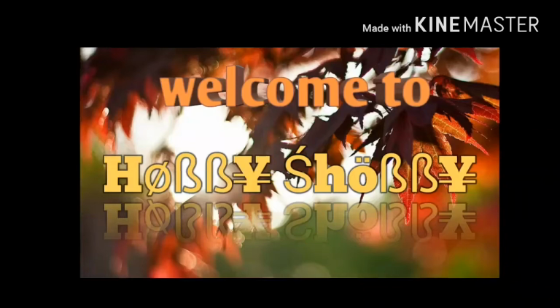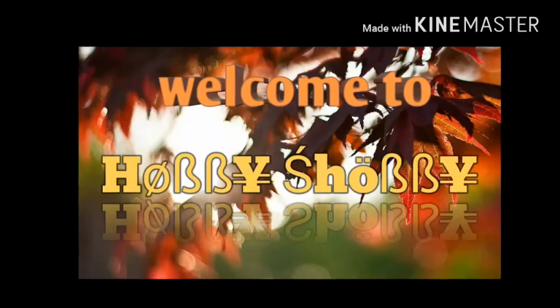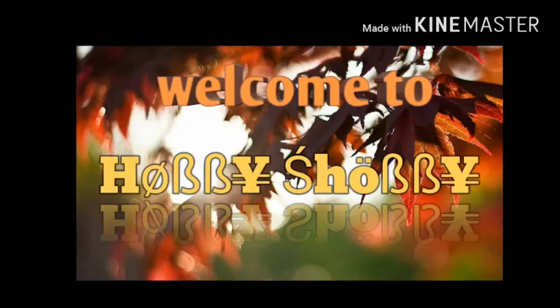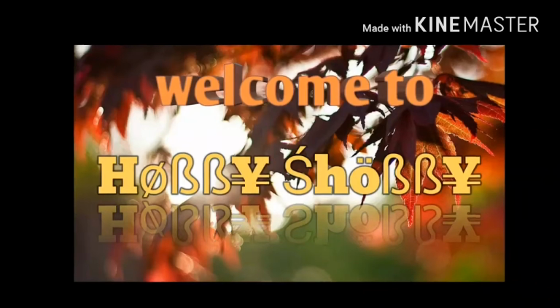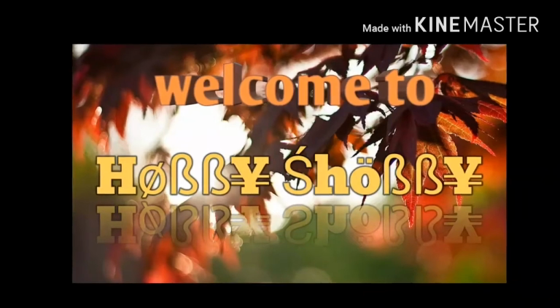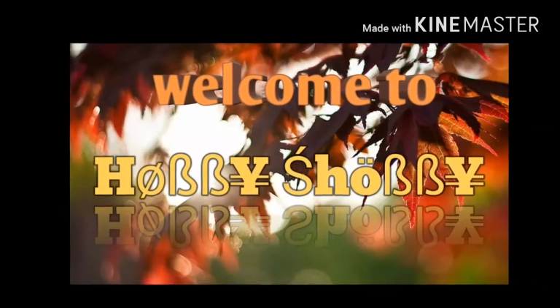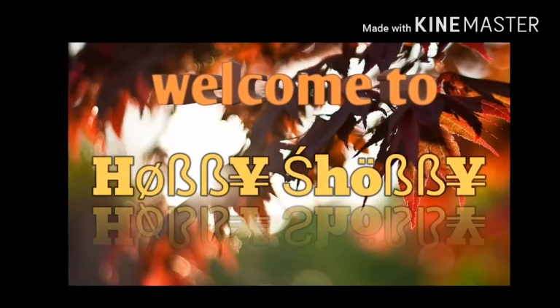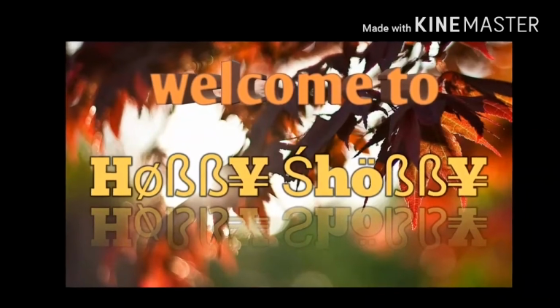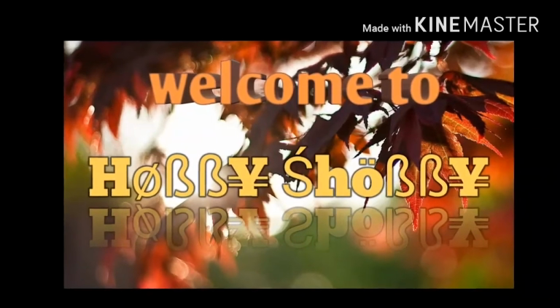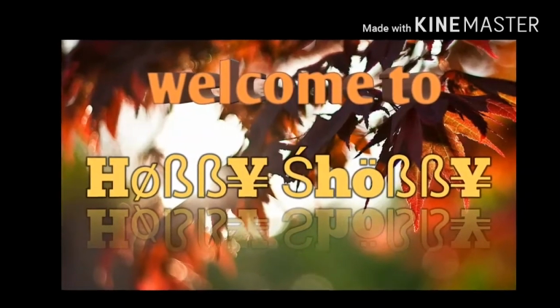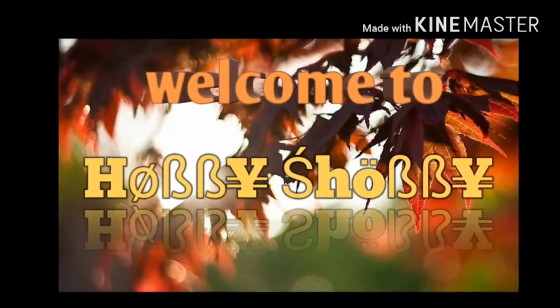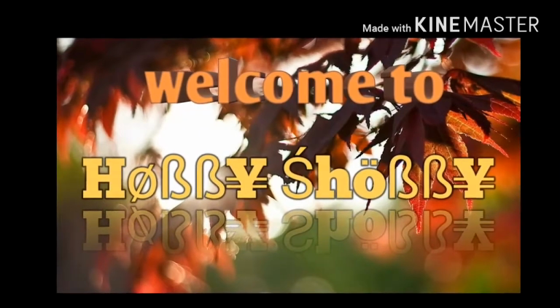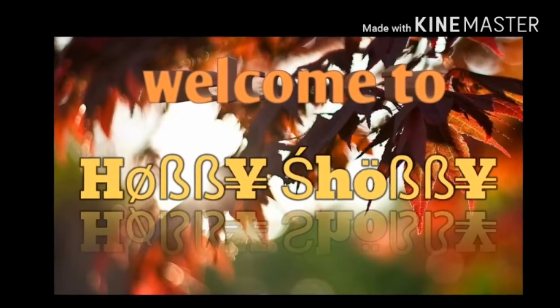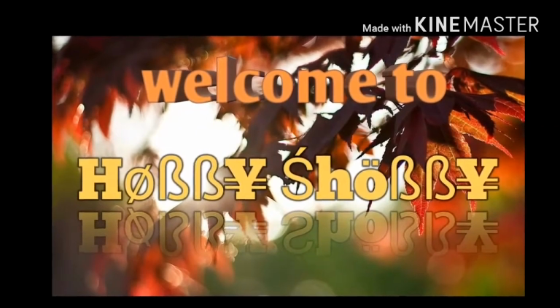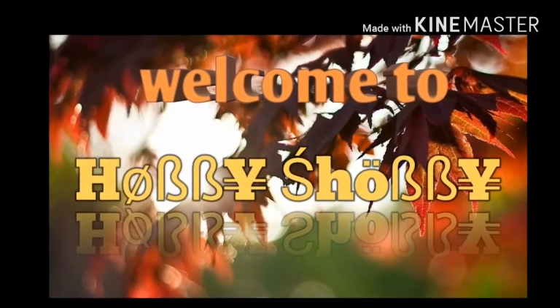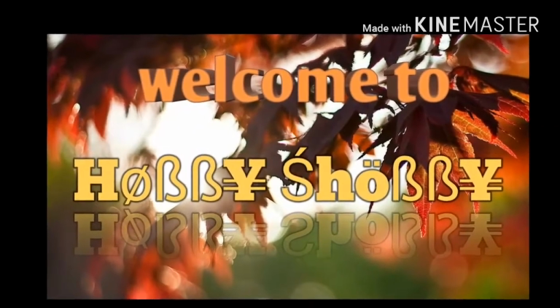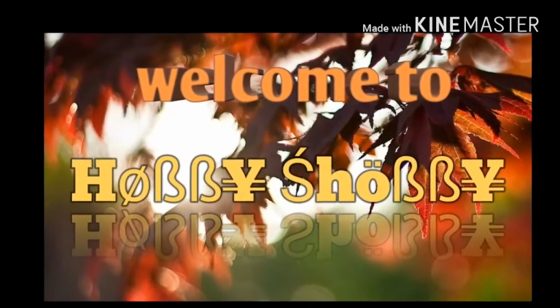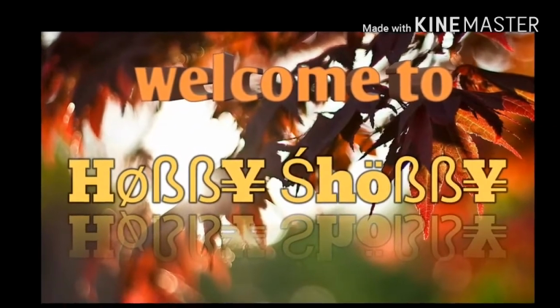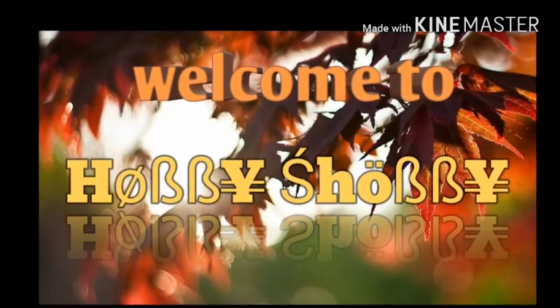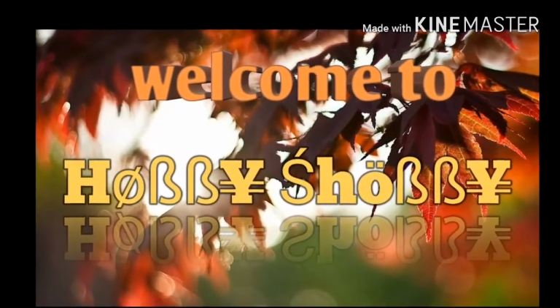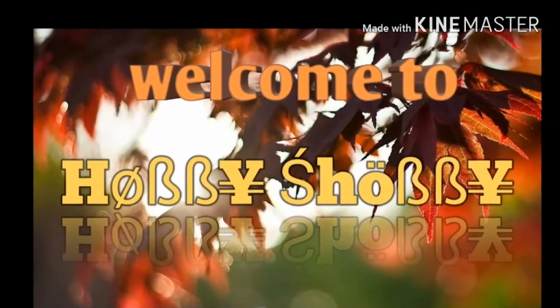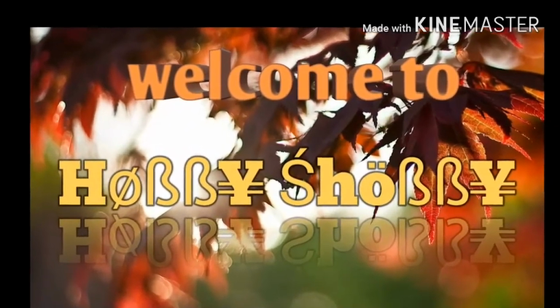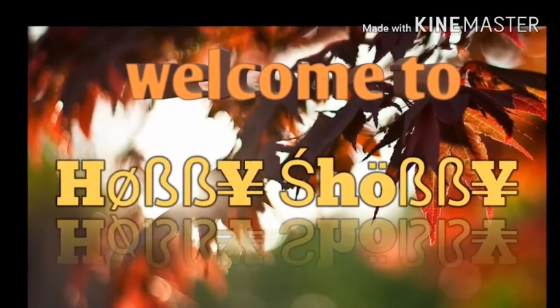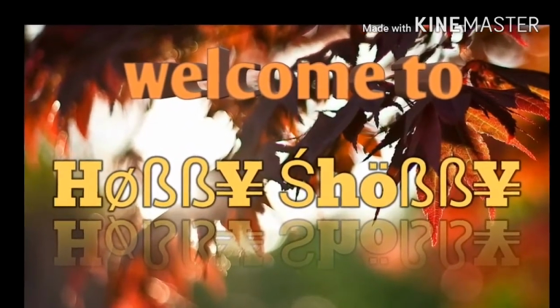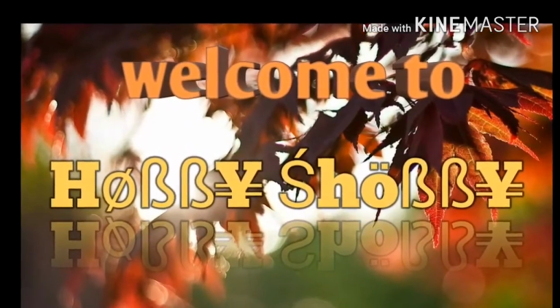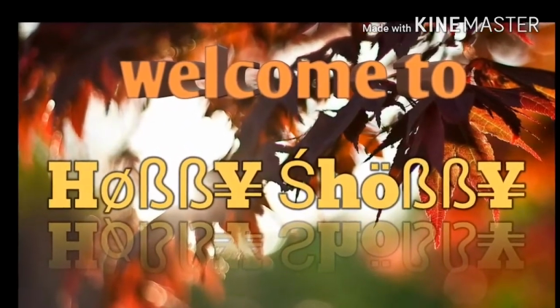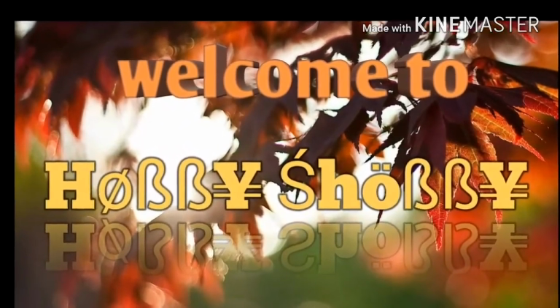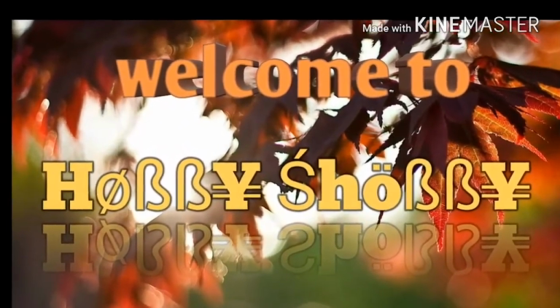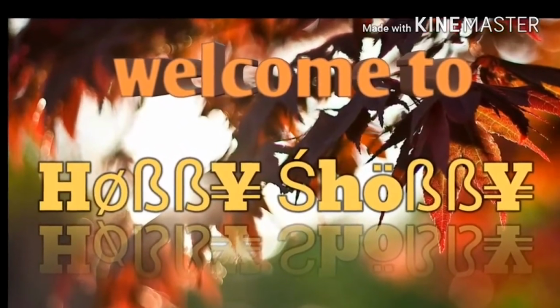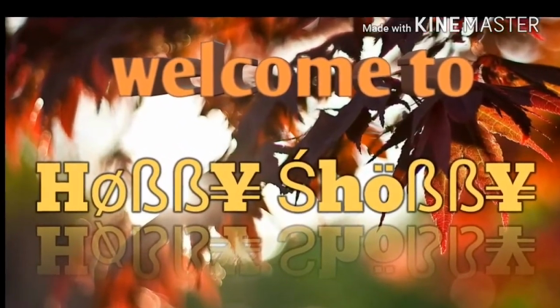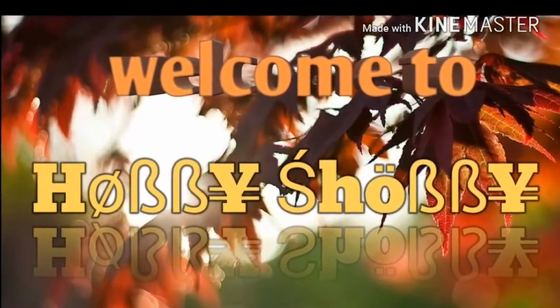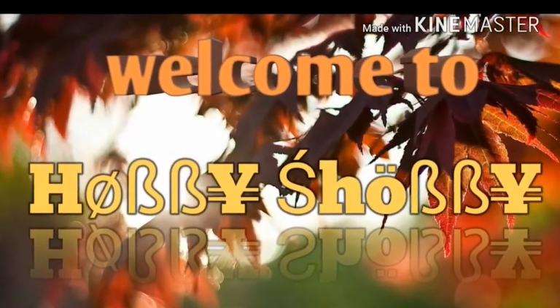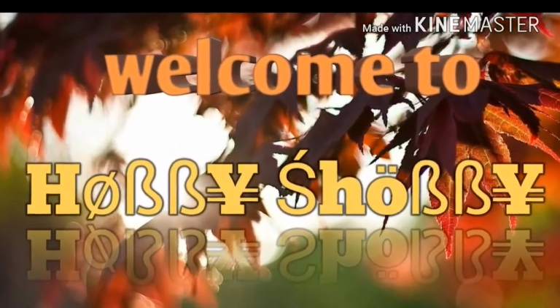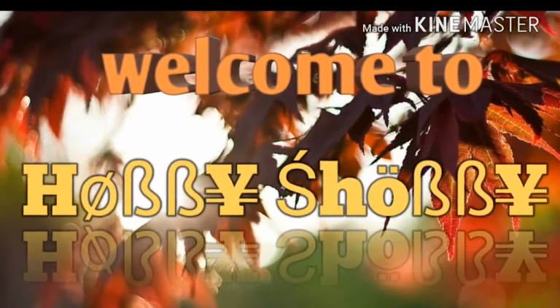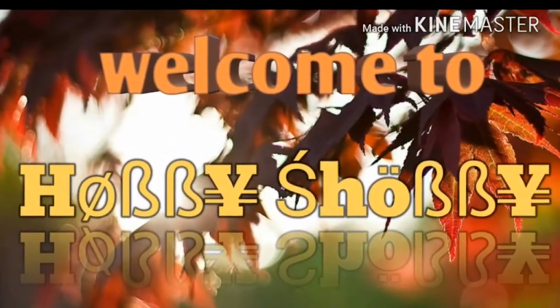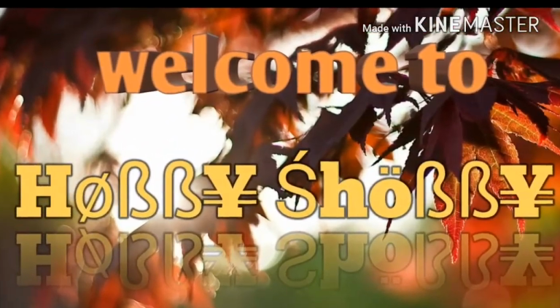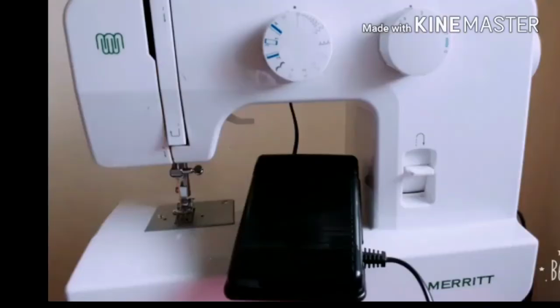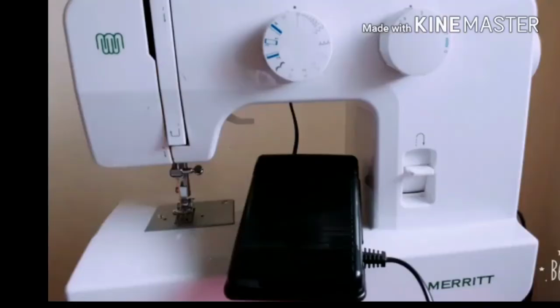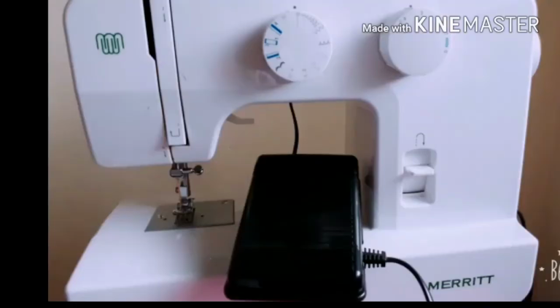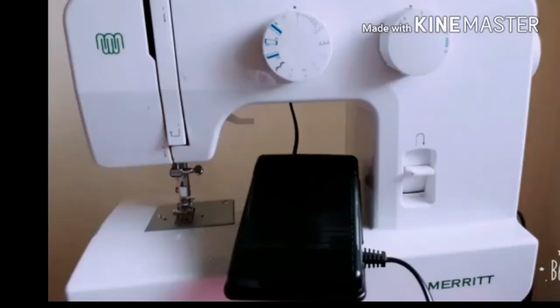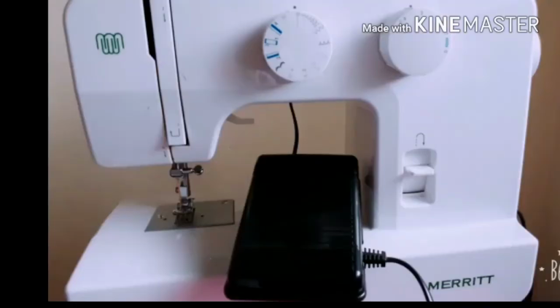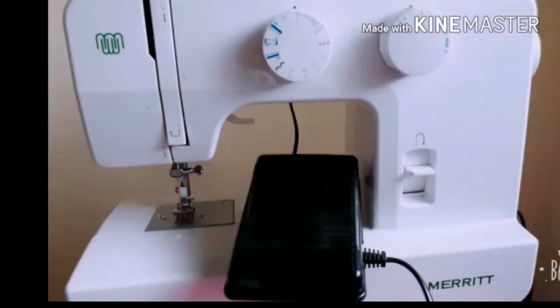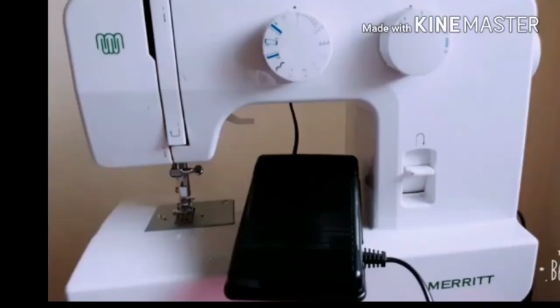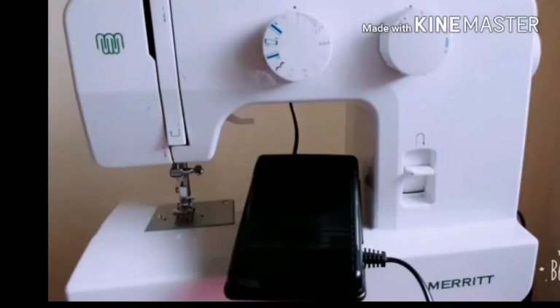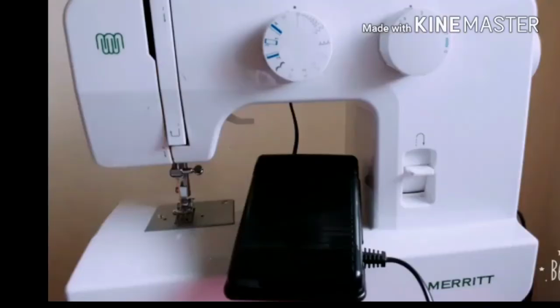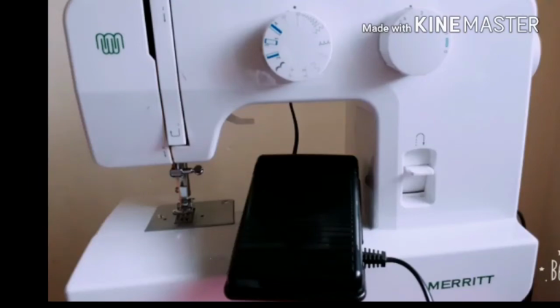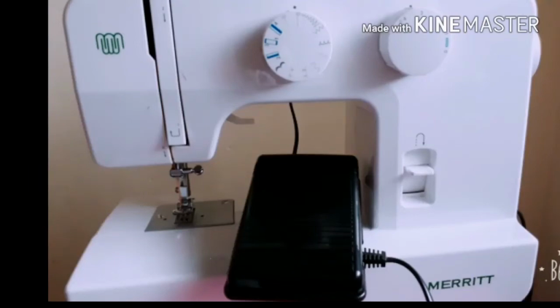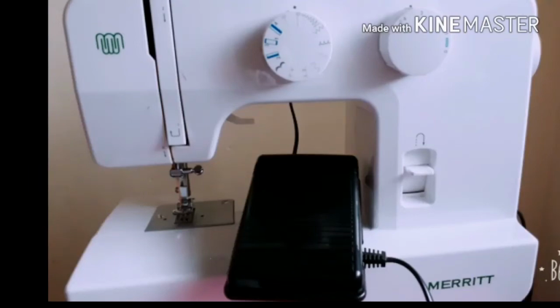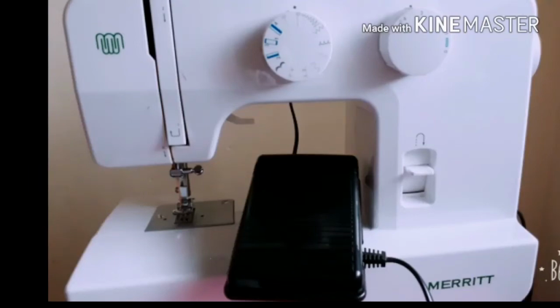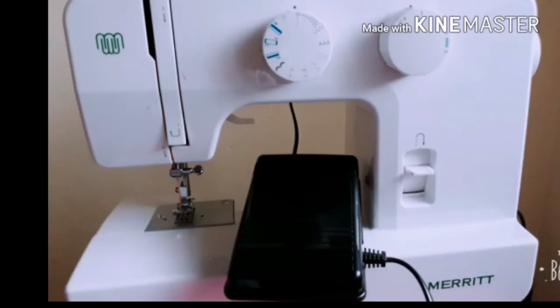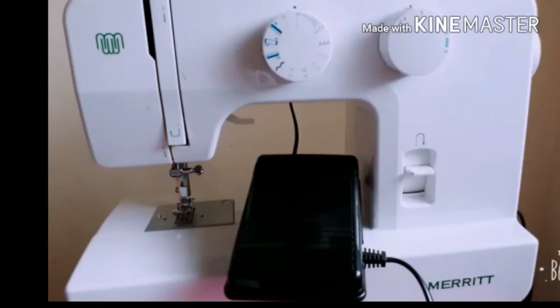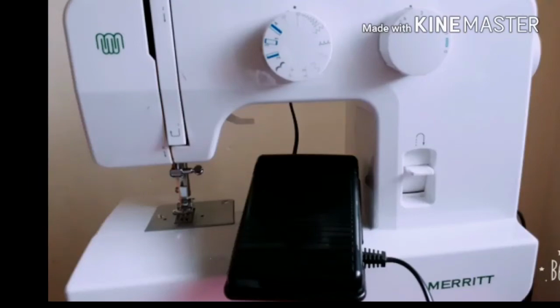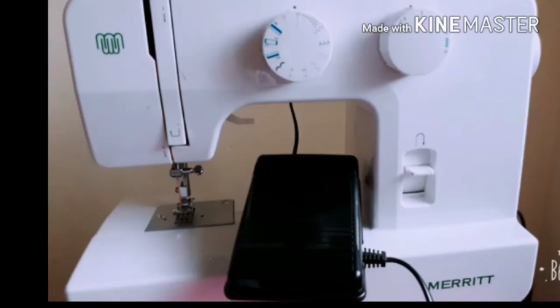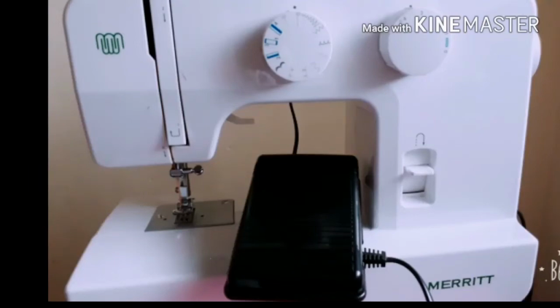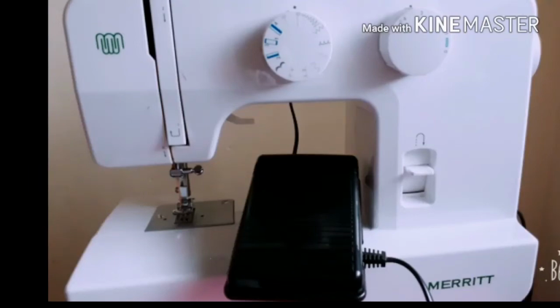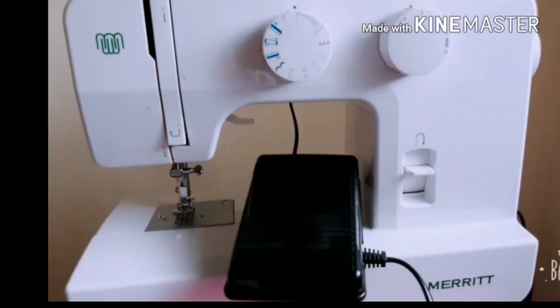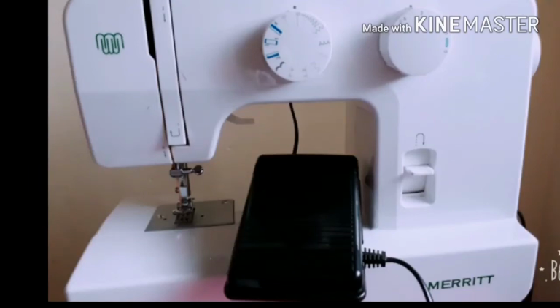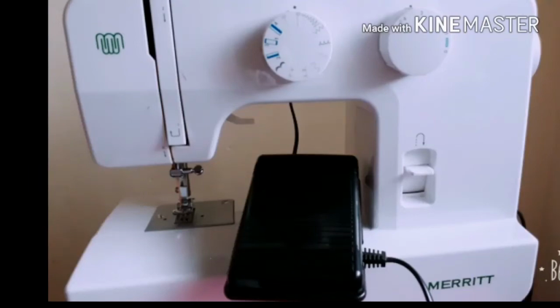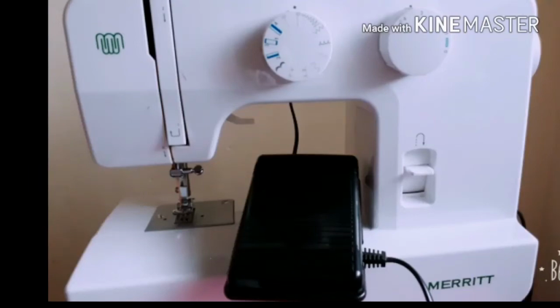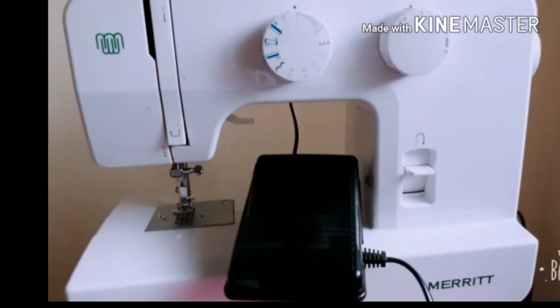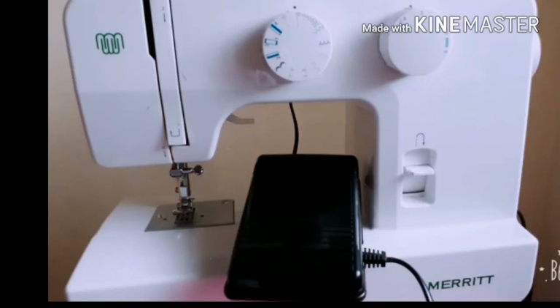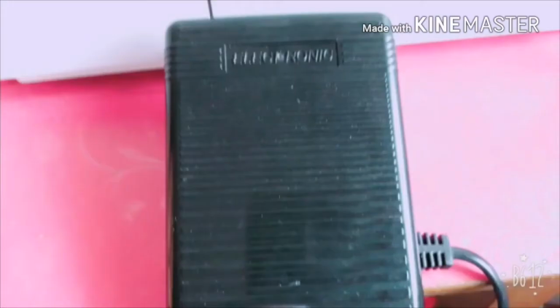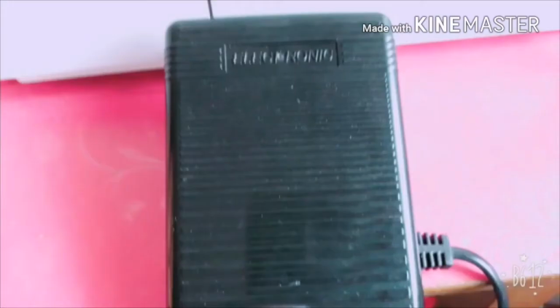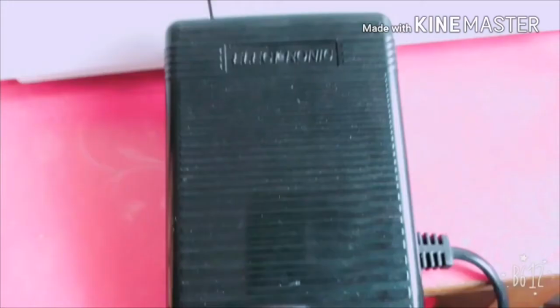Hi everyone, welcome back to Hobby Shopping. Today I am going to show you how to use a wire pedal or electric pedal.